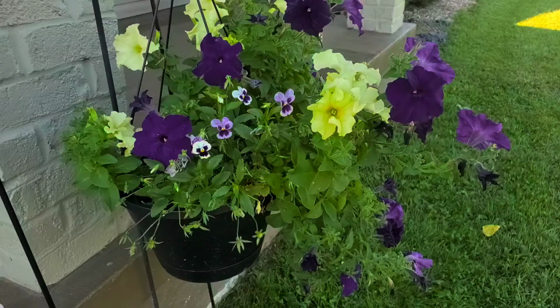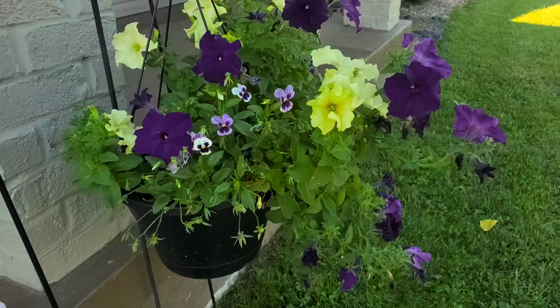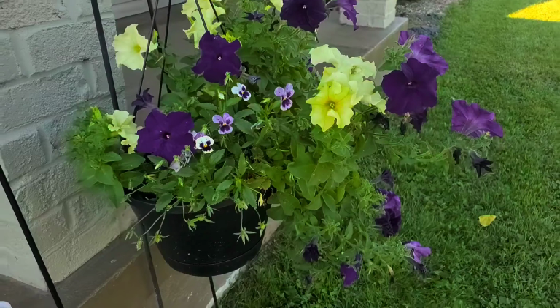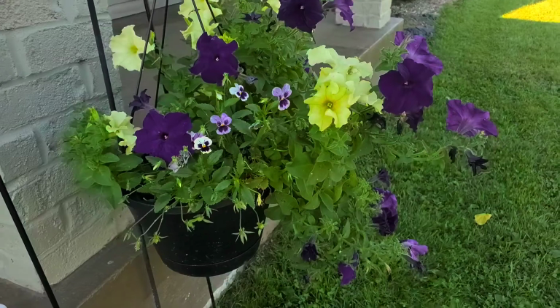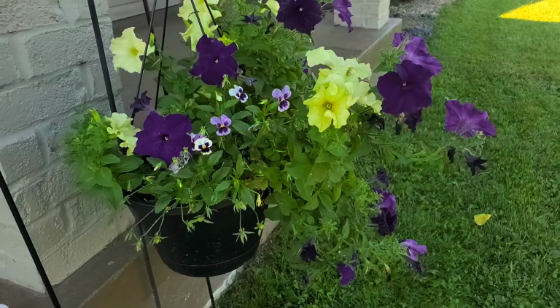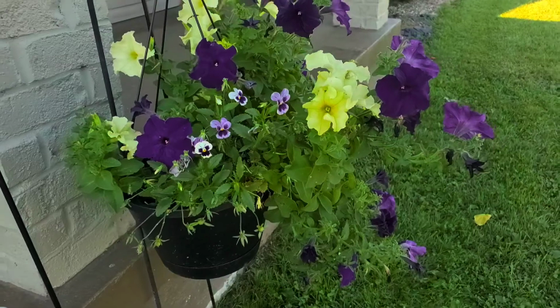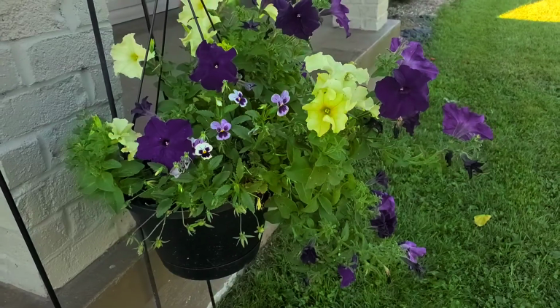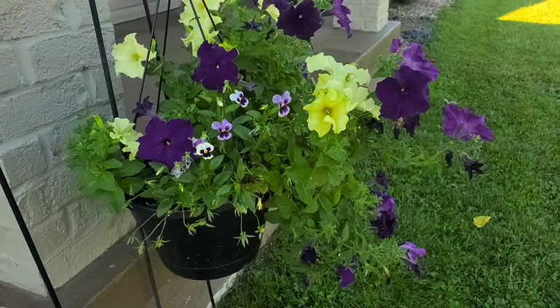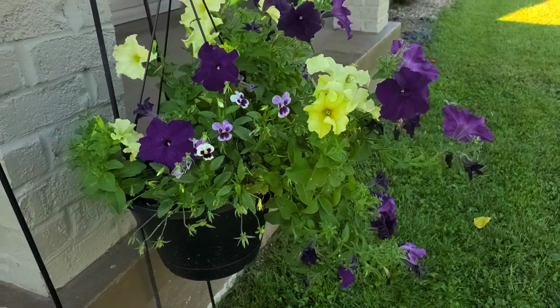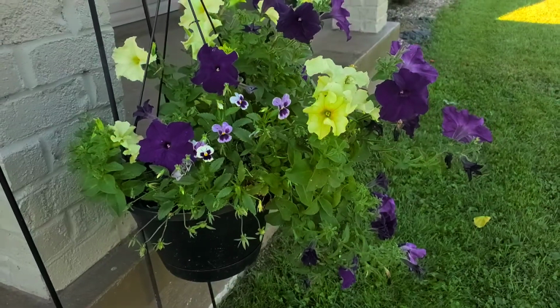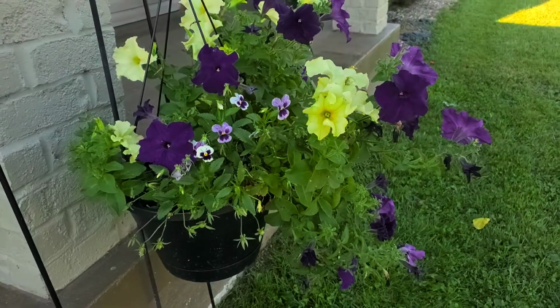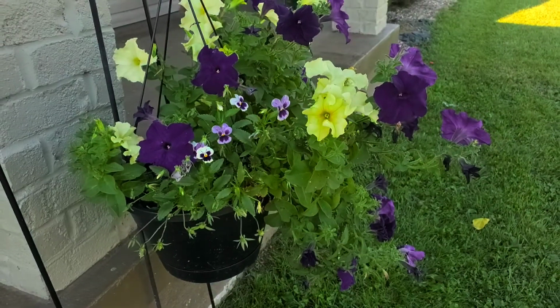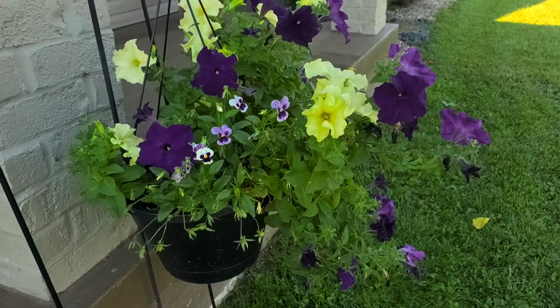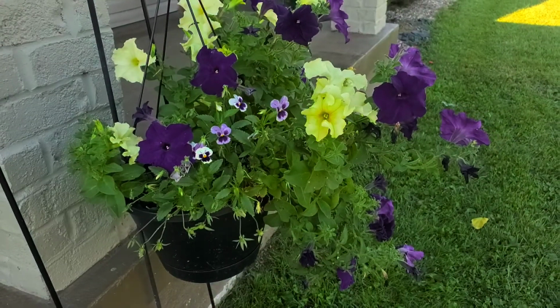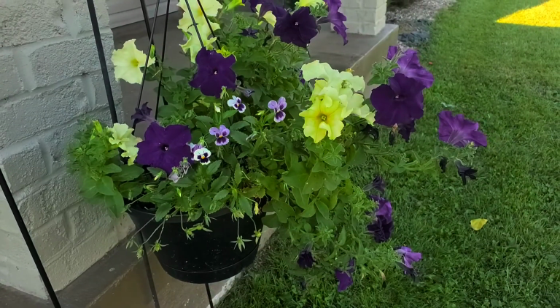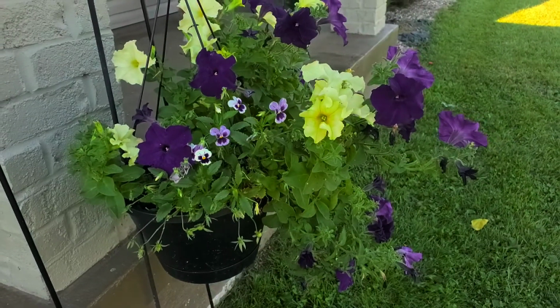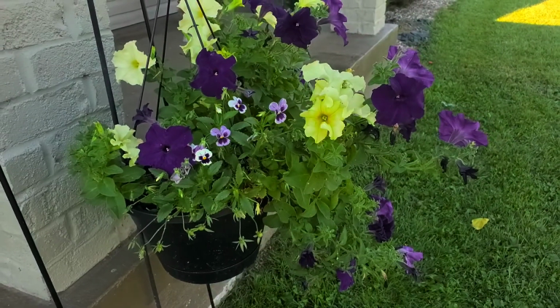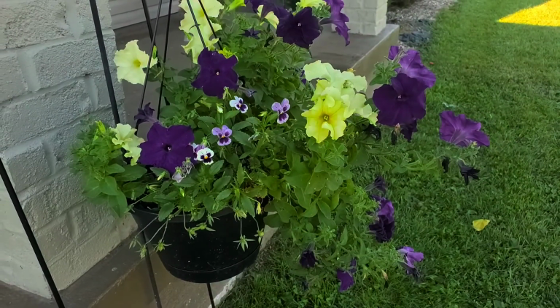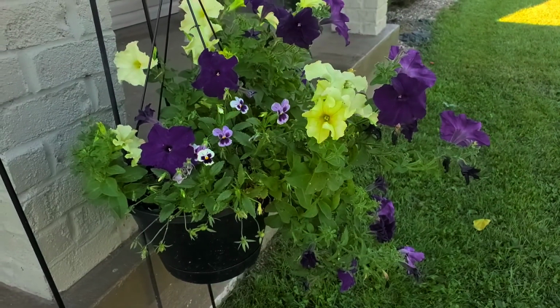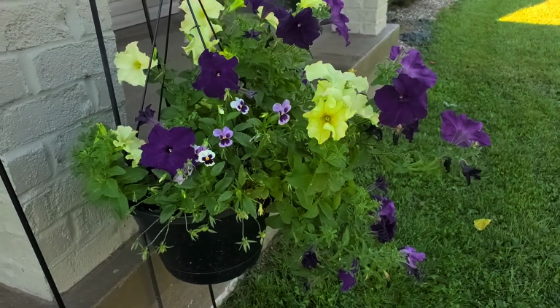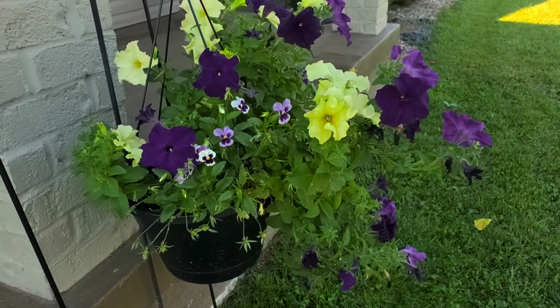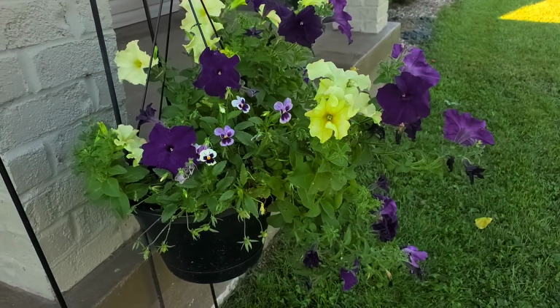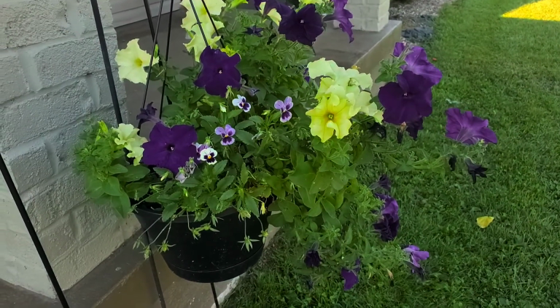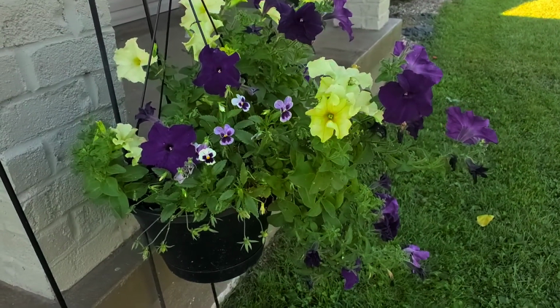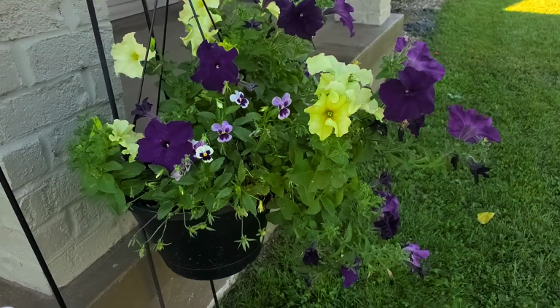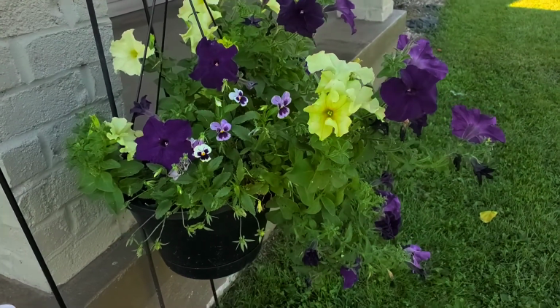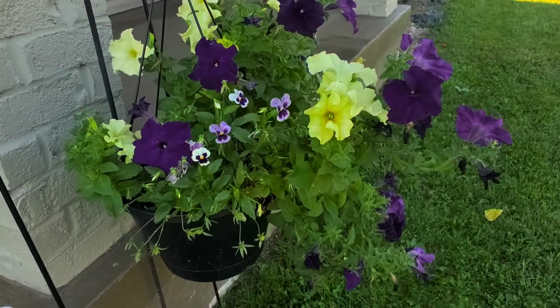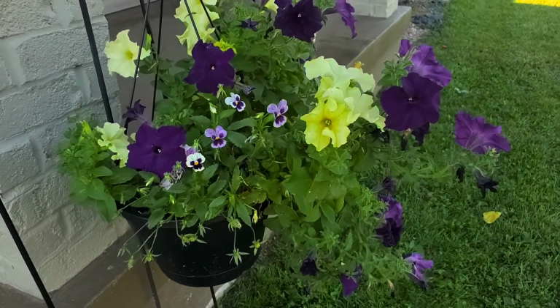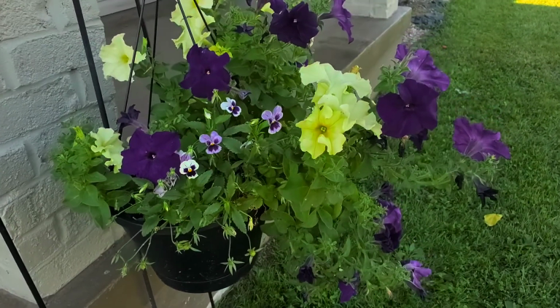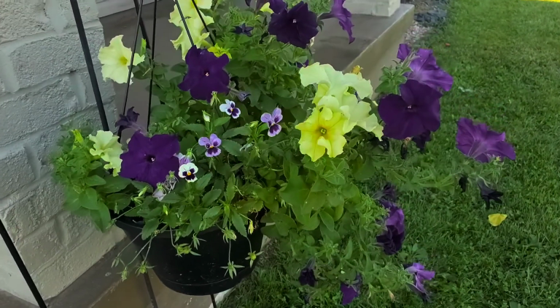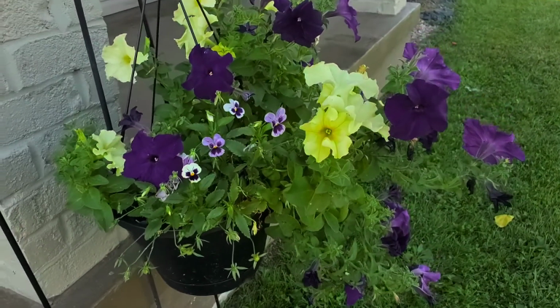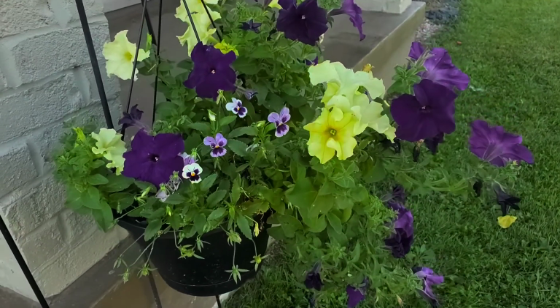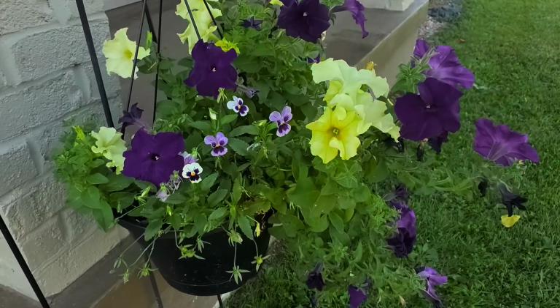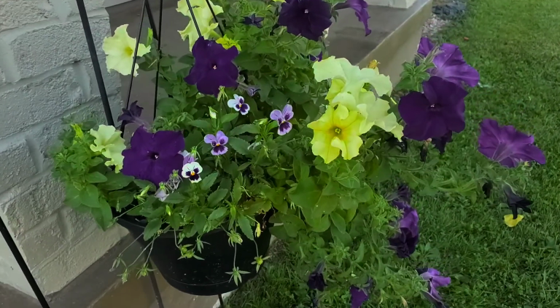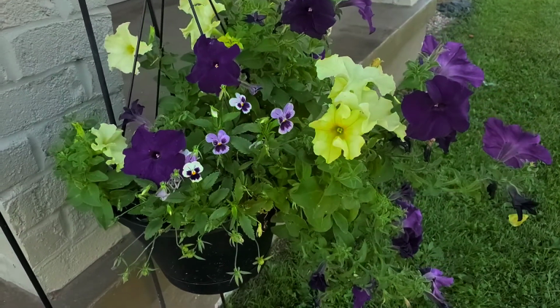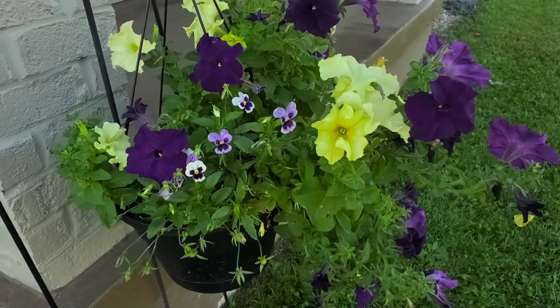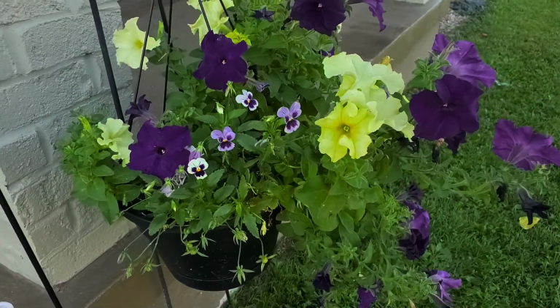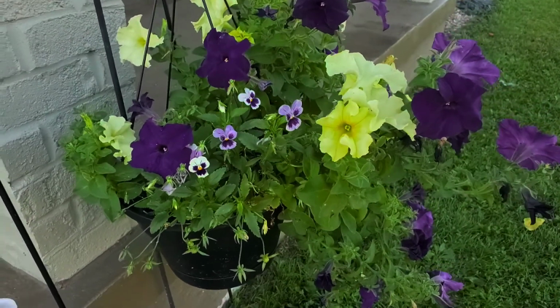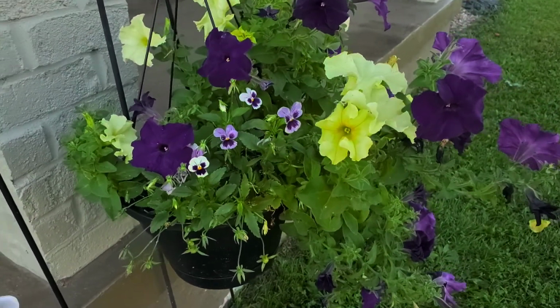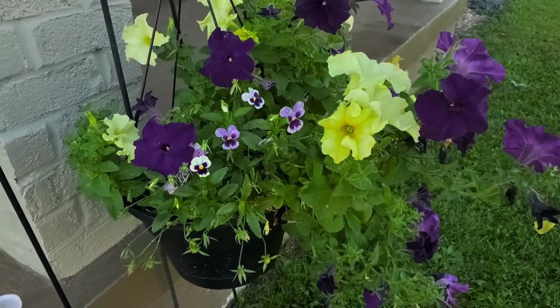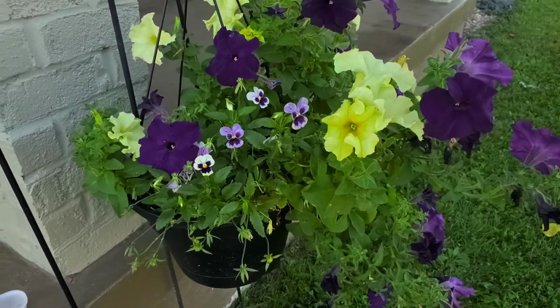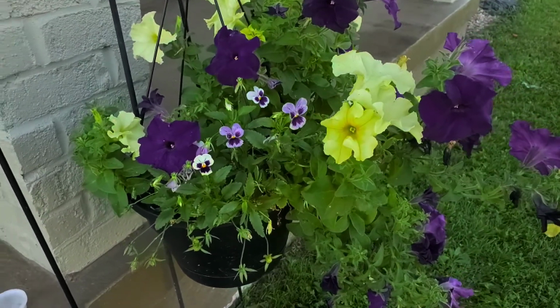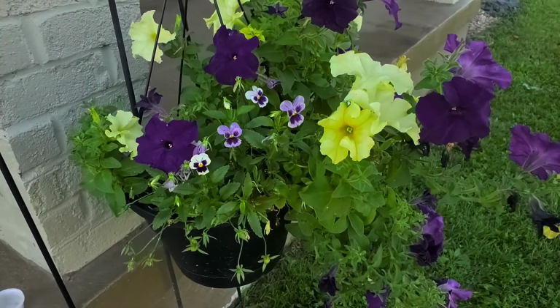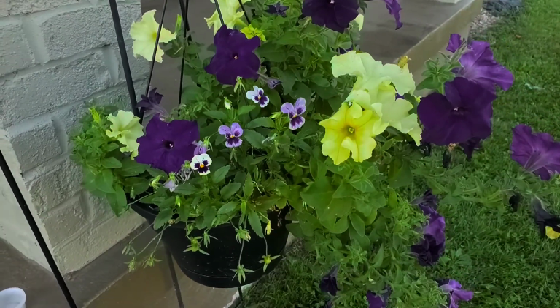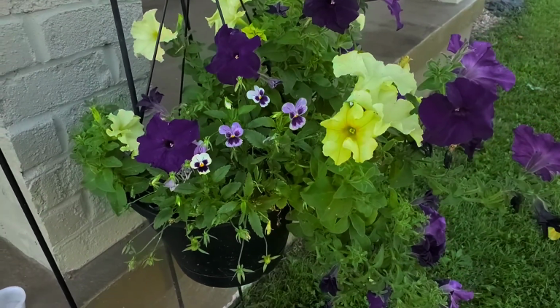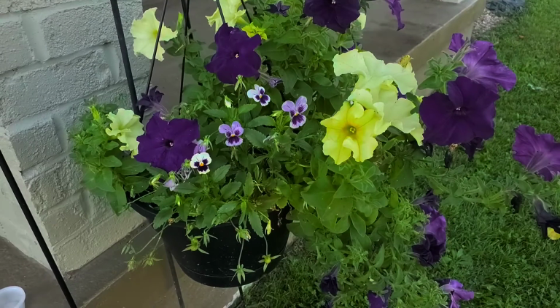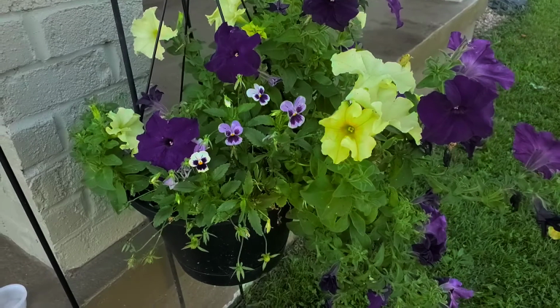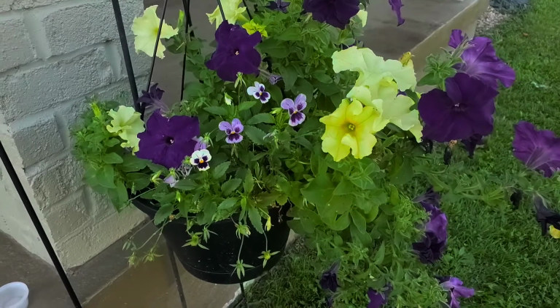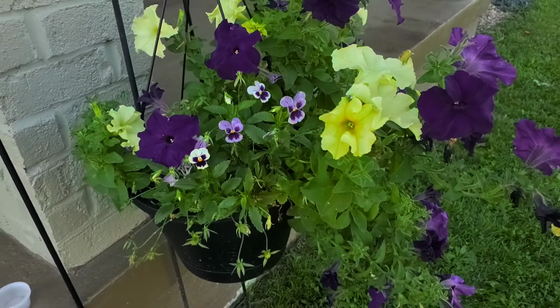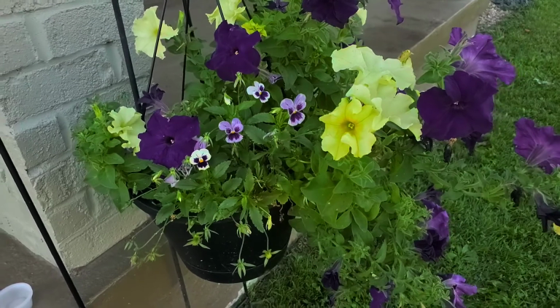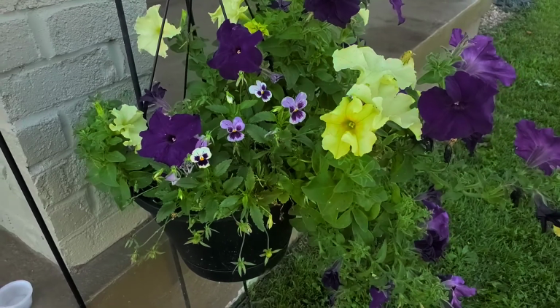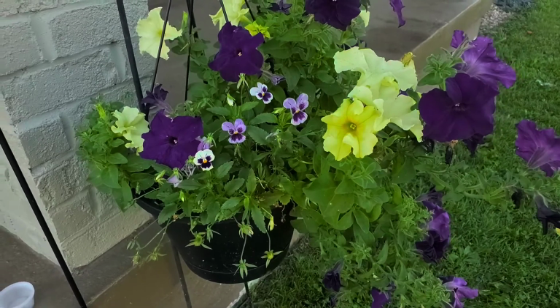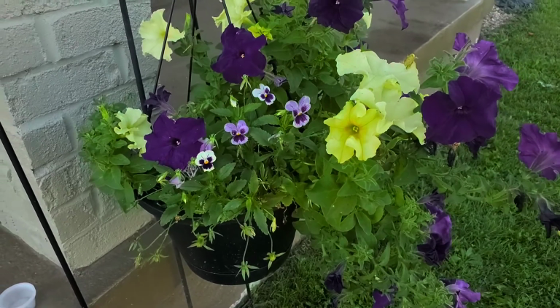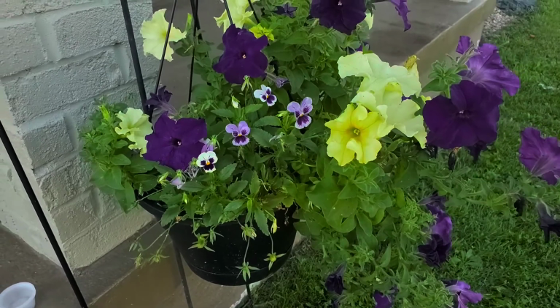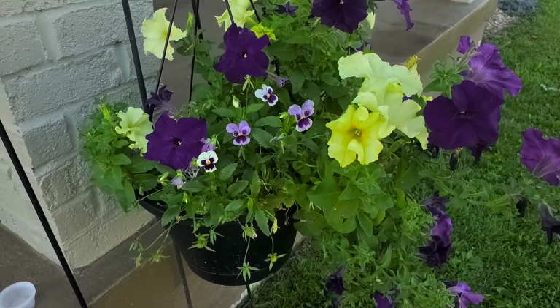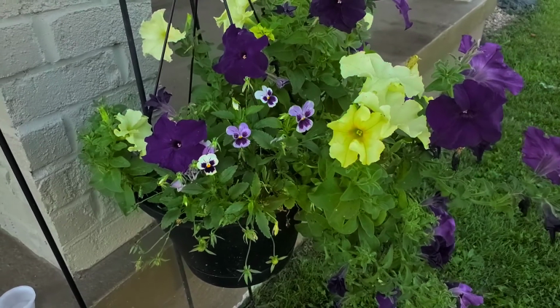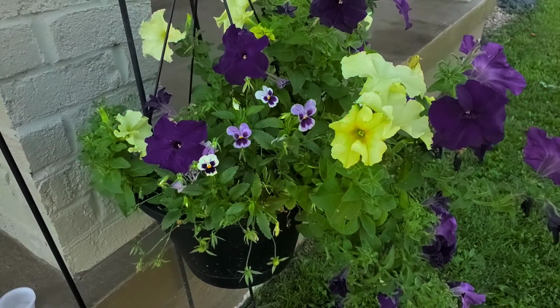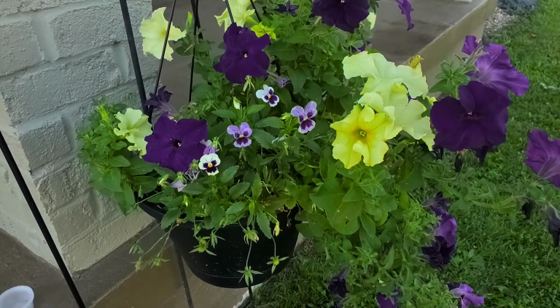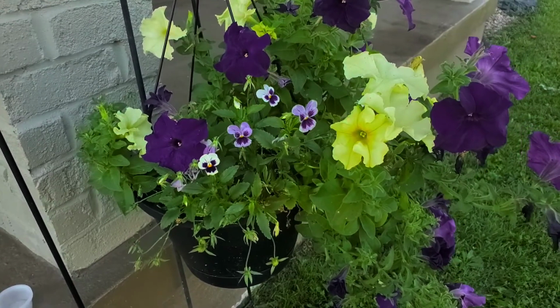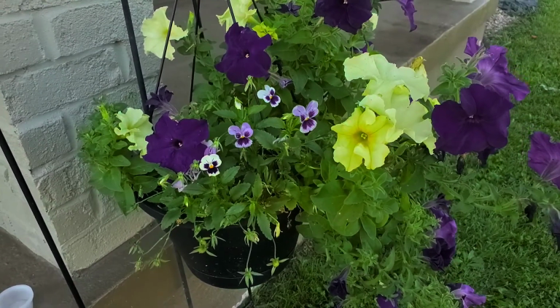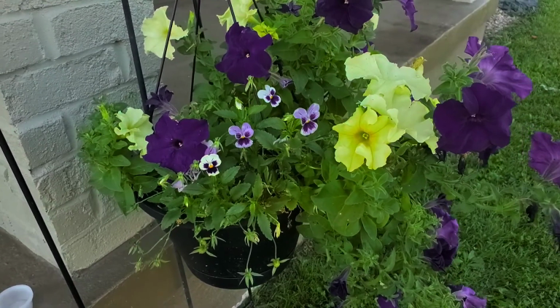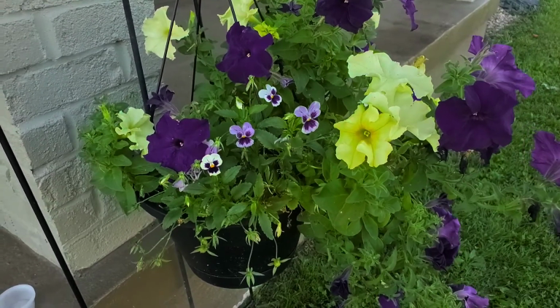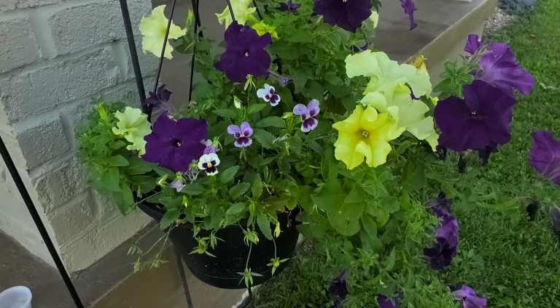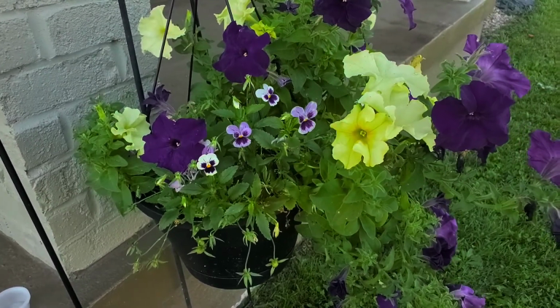Hello everyone. So today is going to be just a super quick video on how to collect viola seeds.